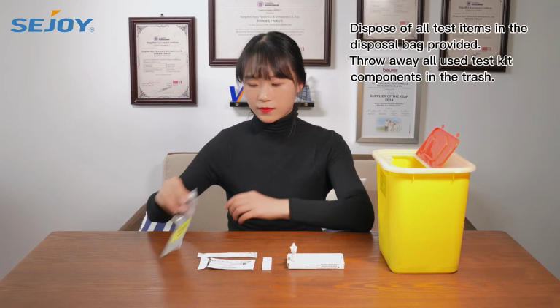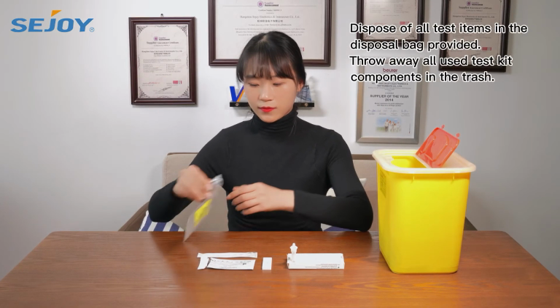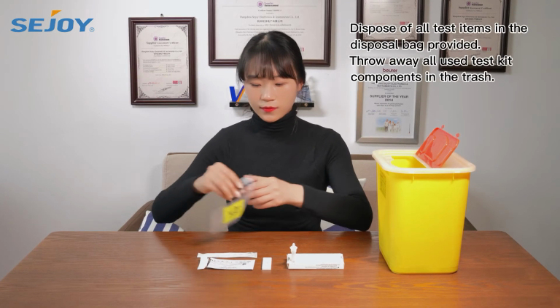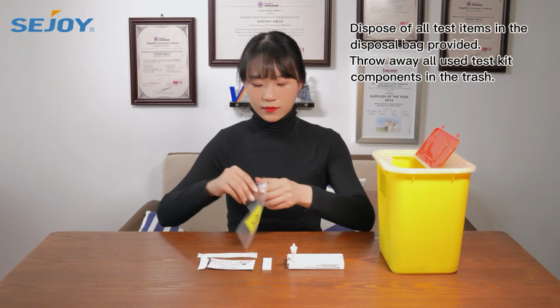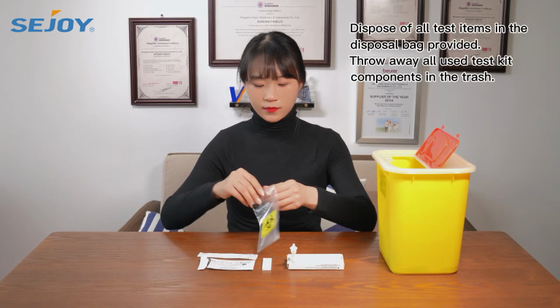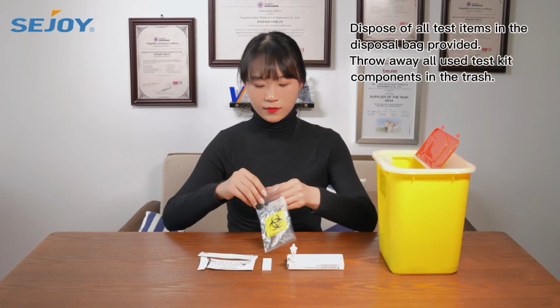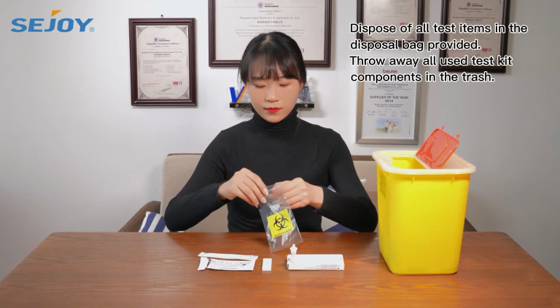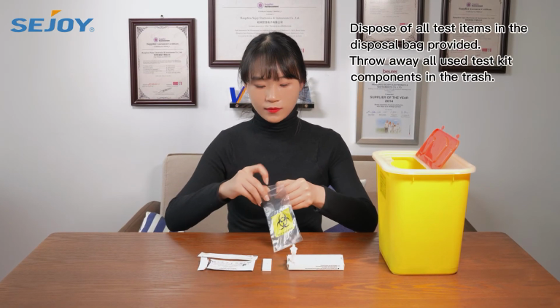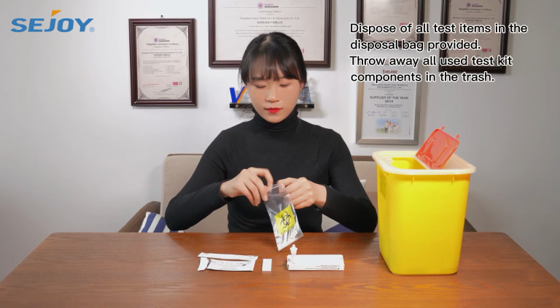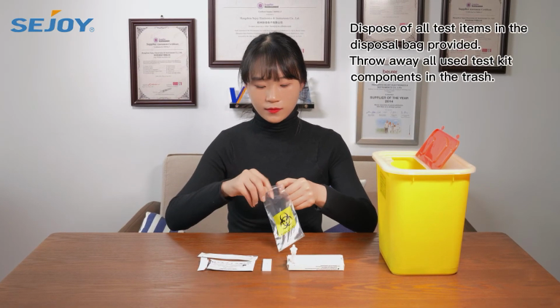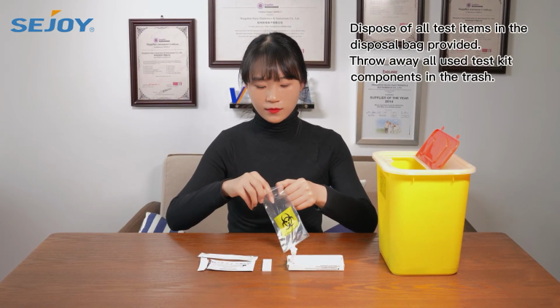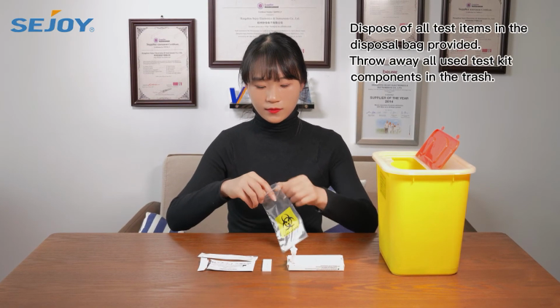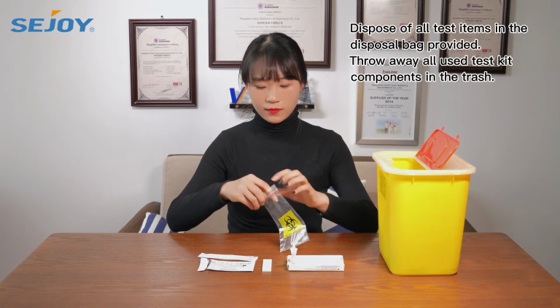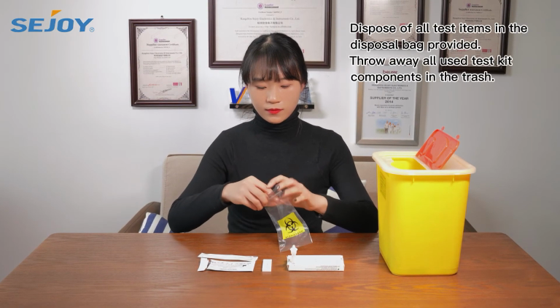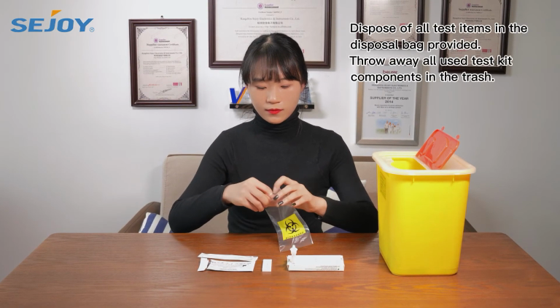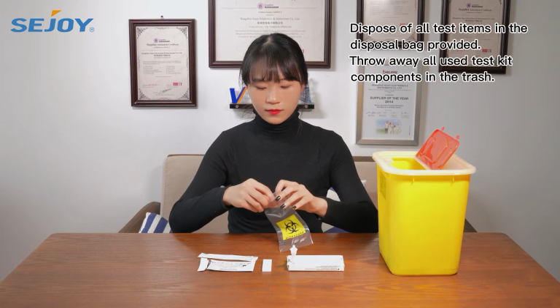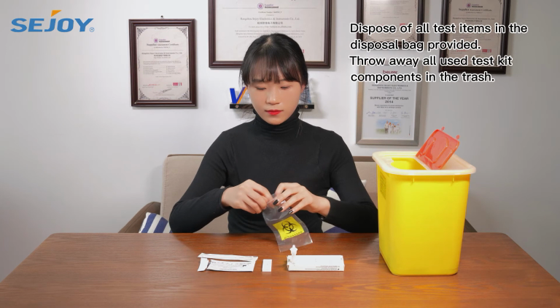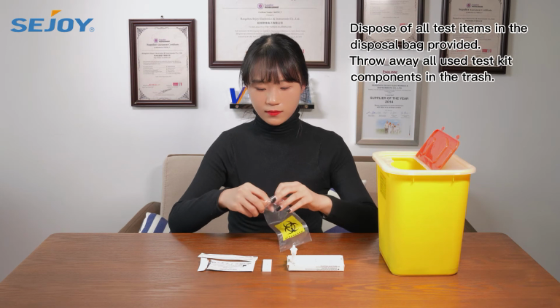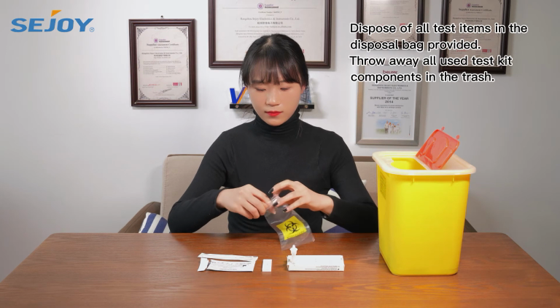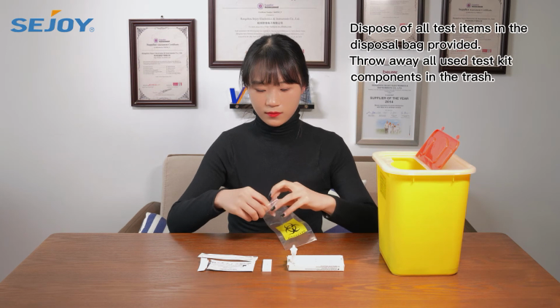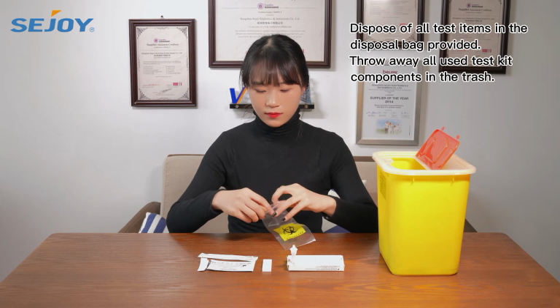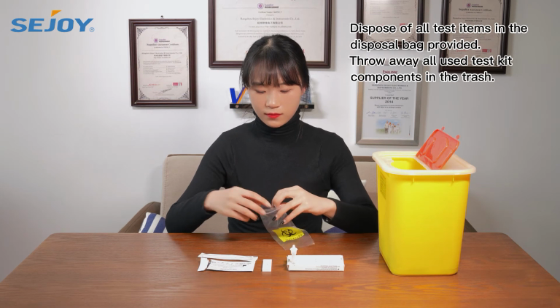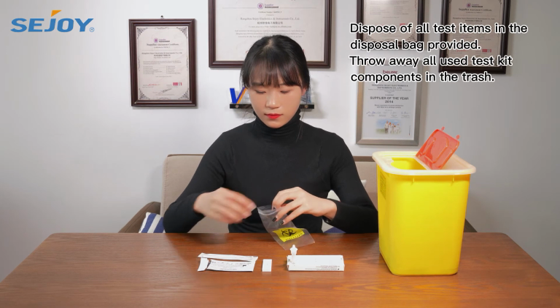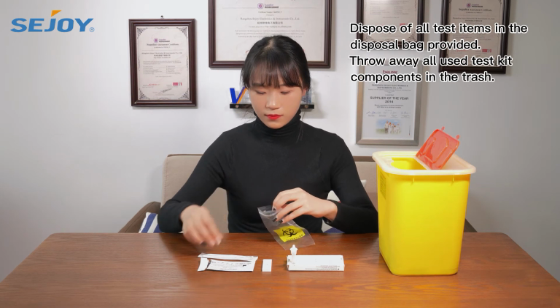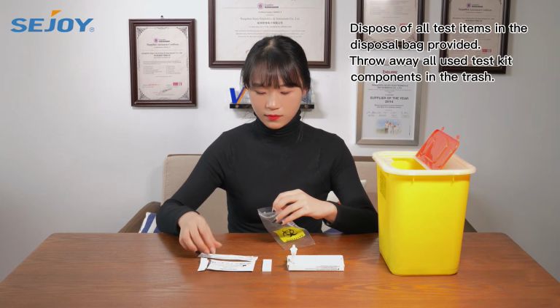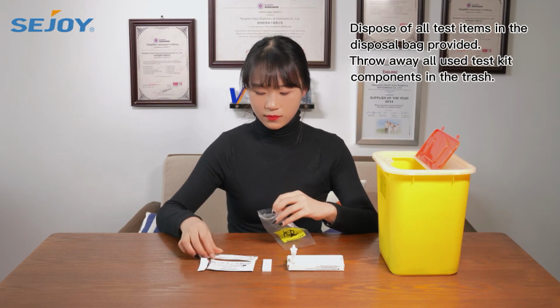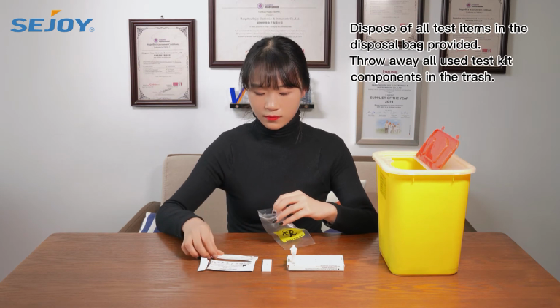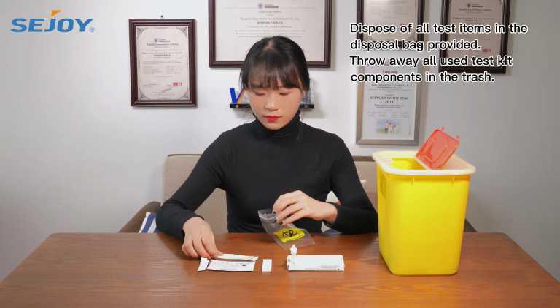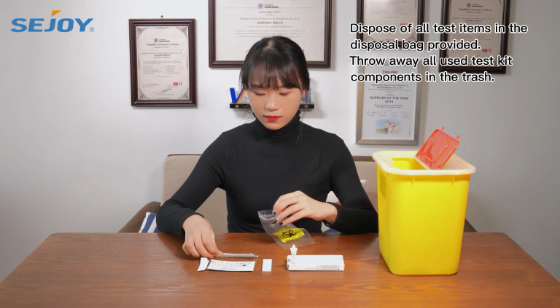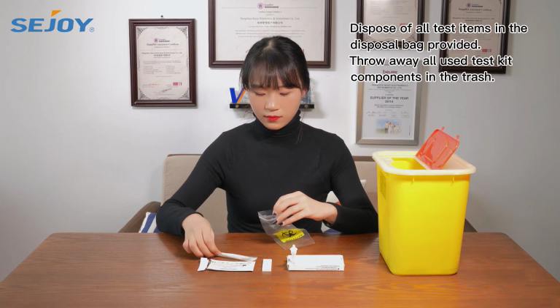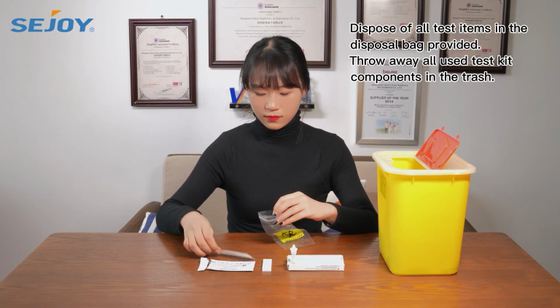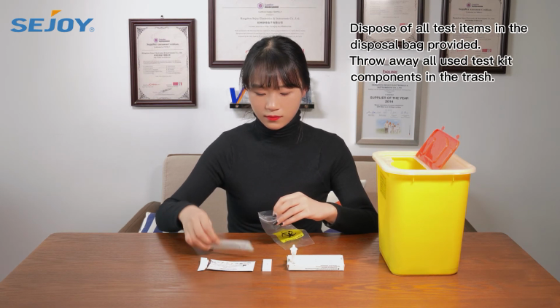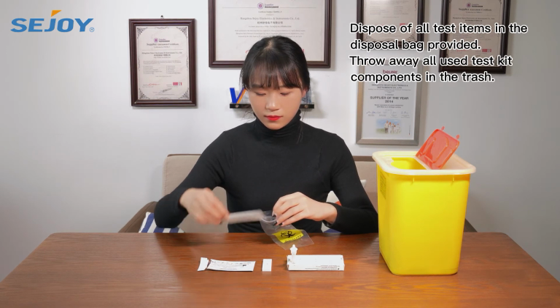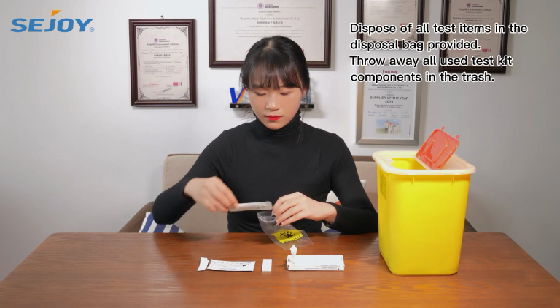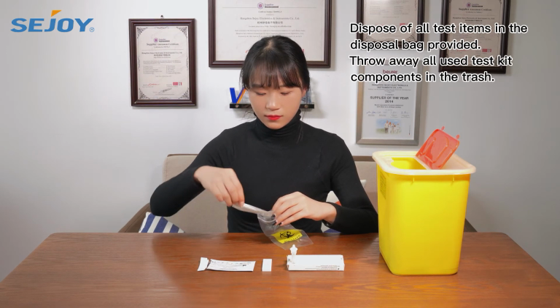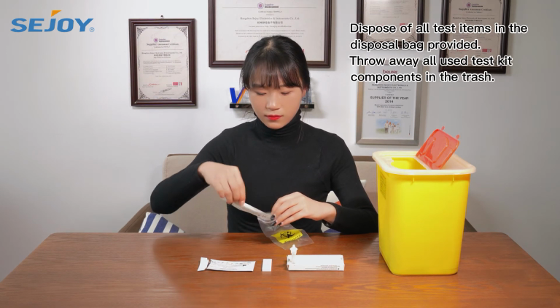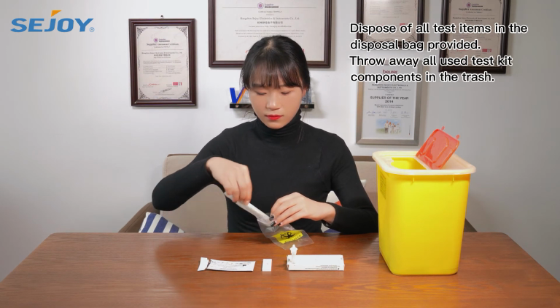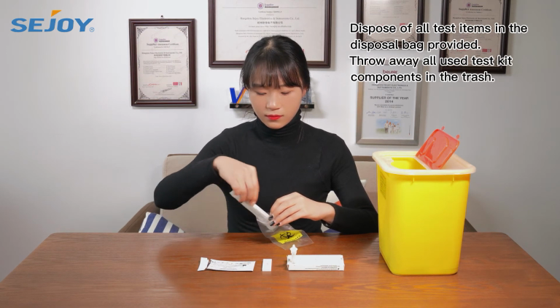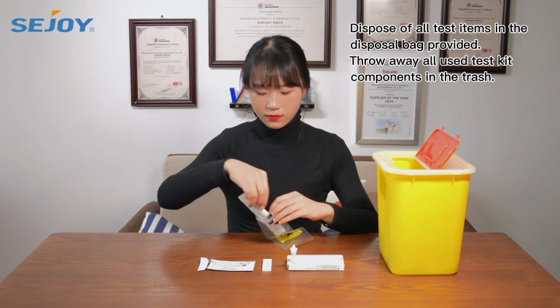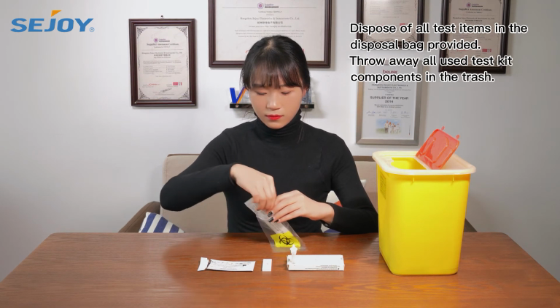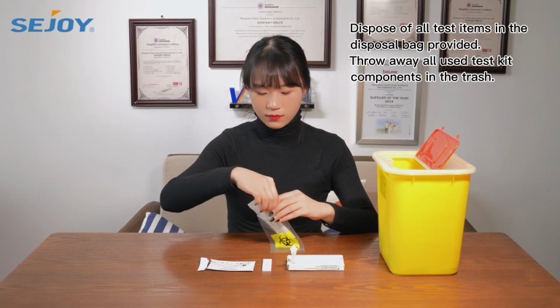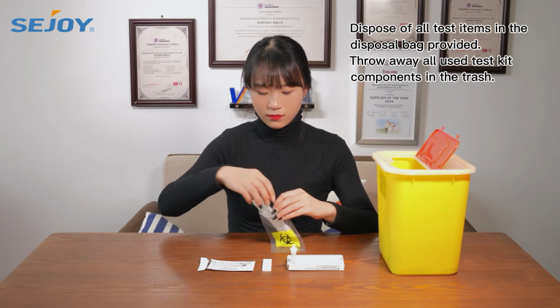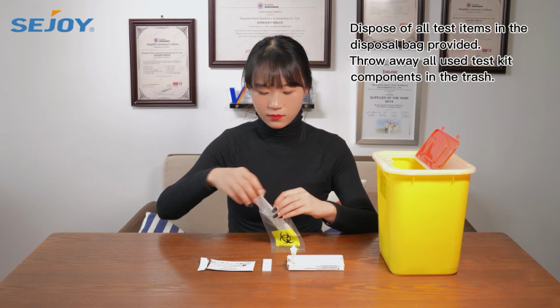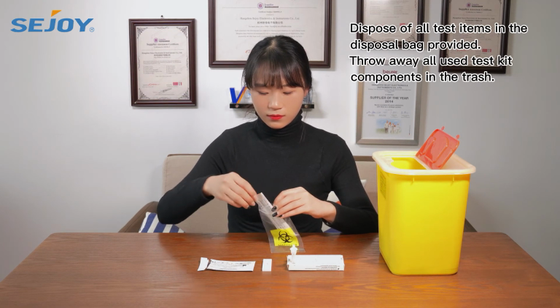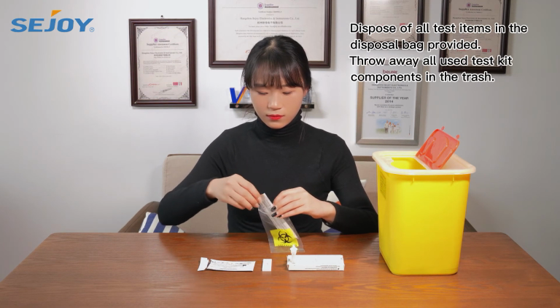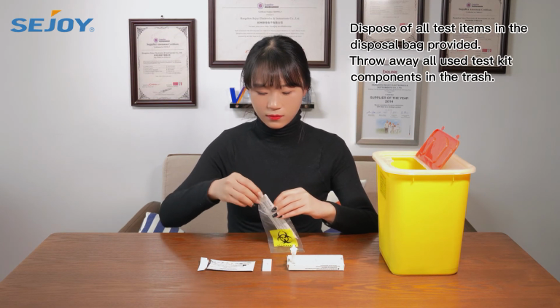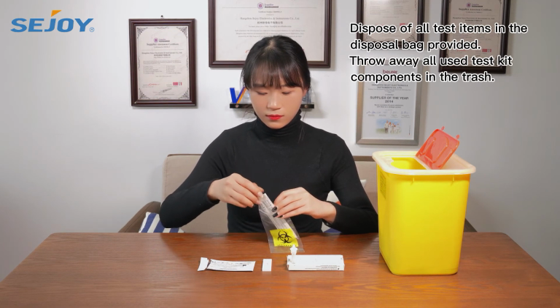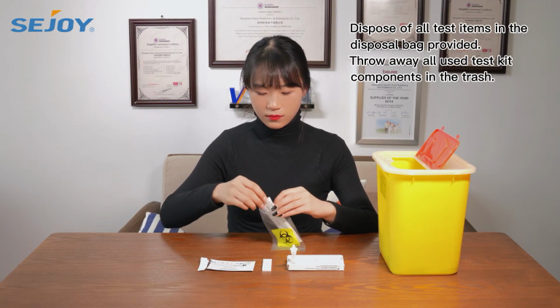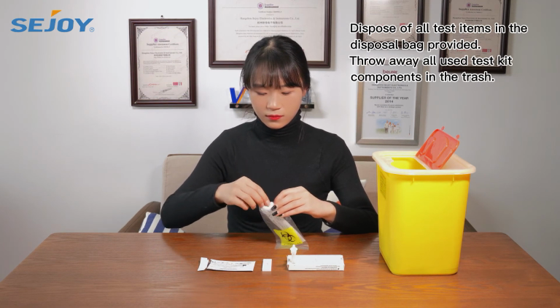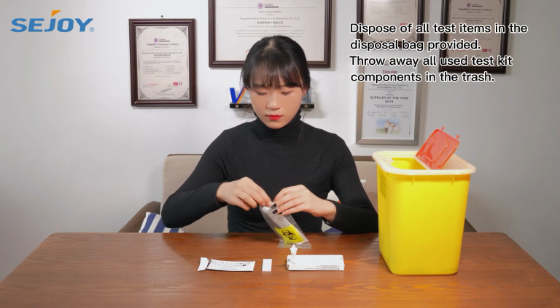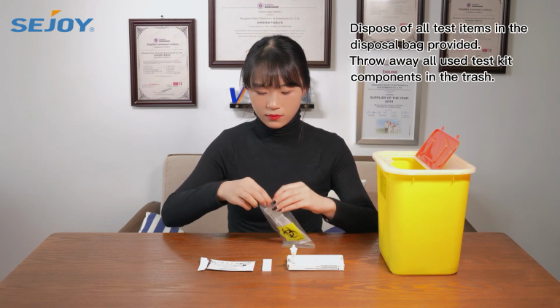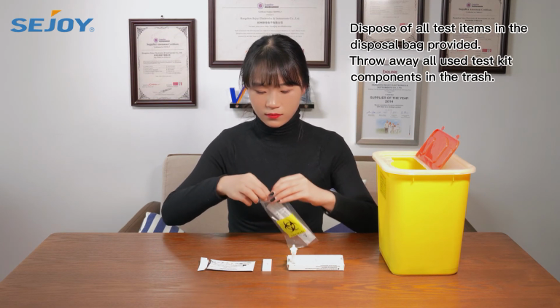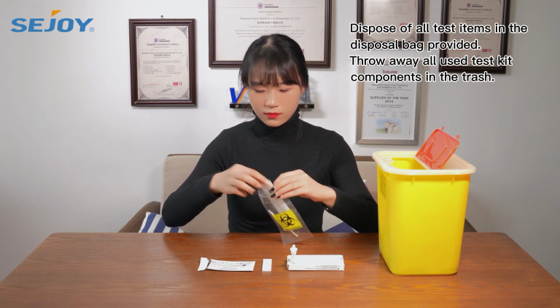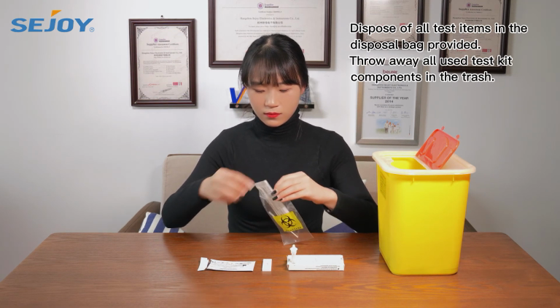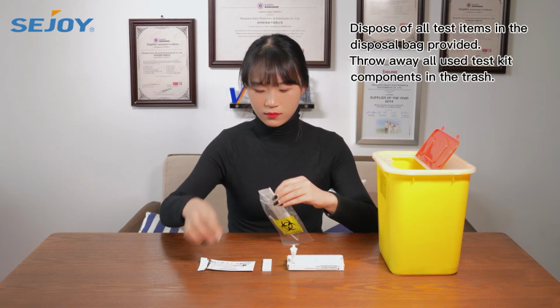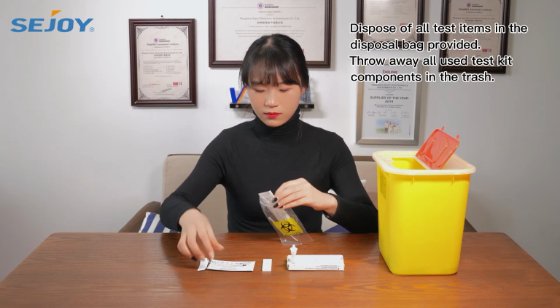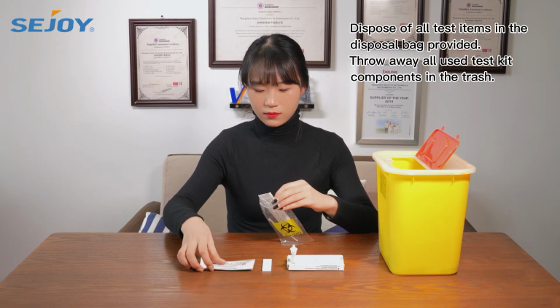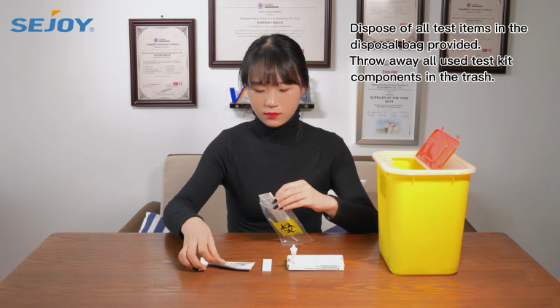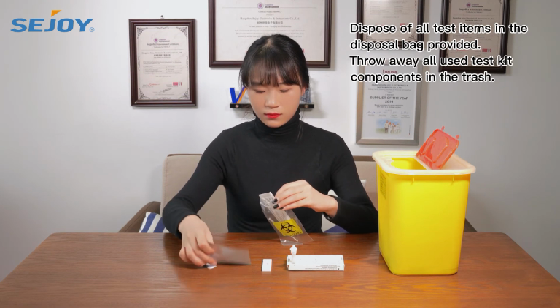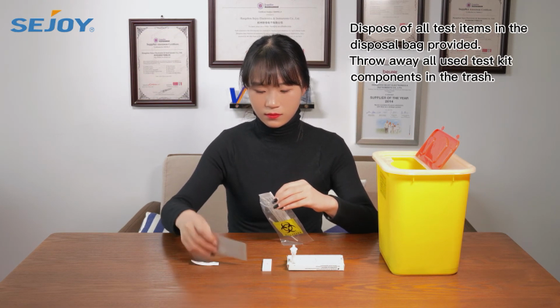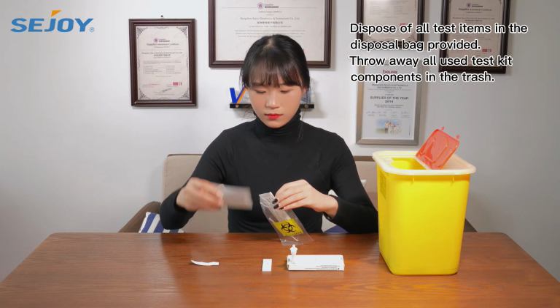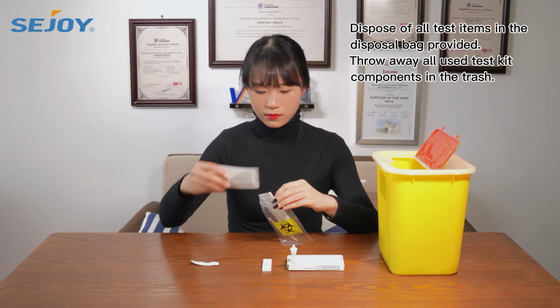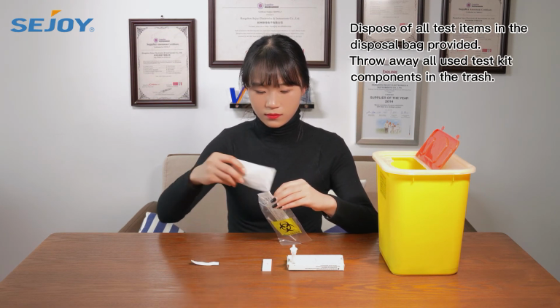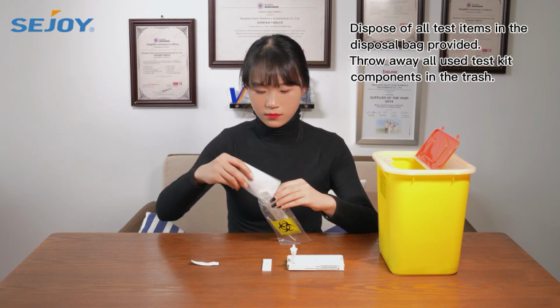Dispose of all test items in the disposal bag provided. Throw away all used test kit components in the trash.